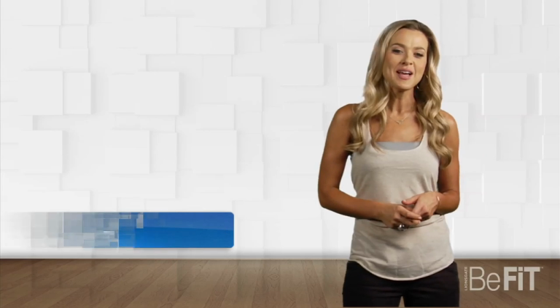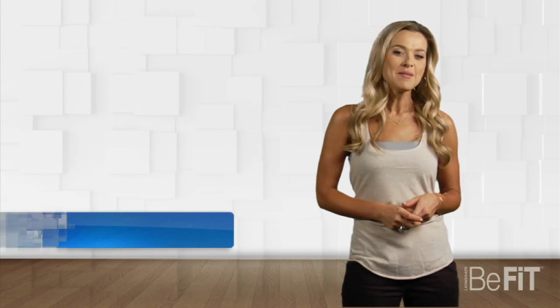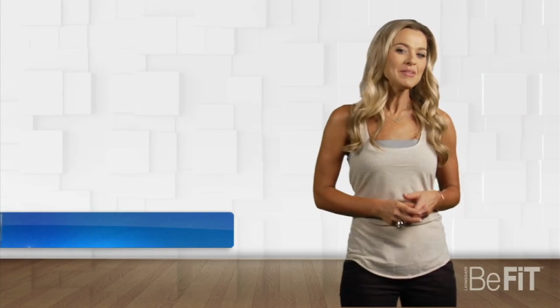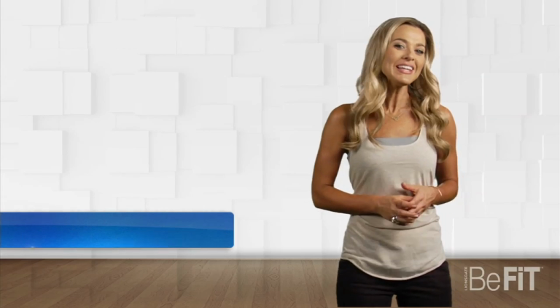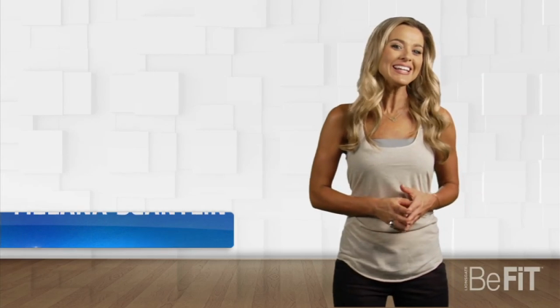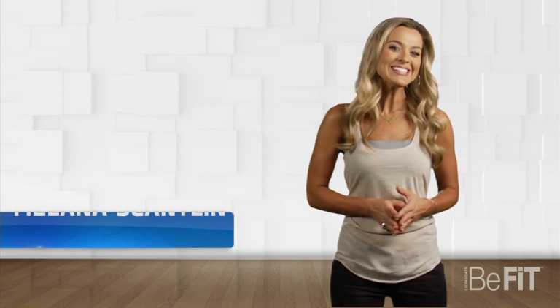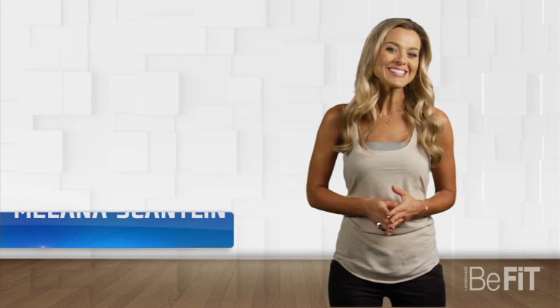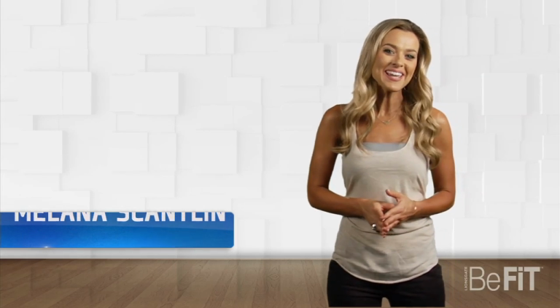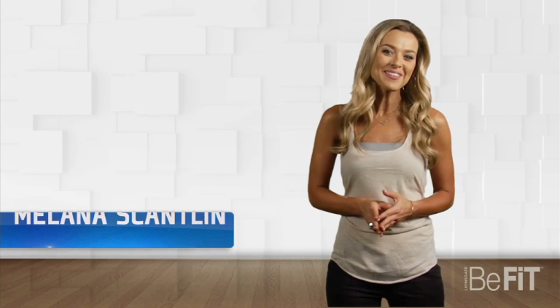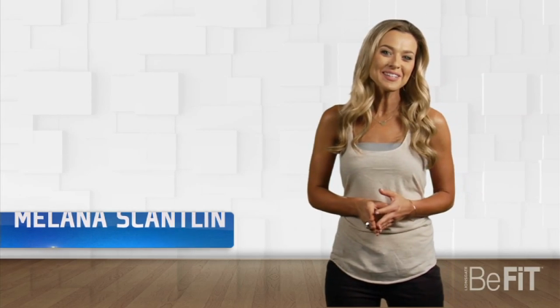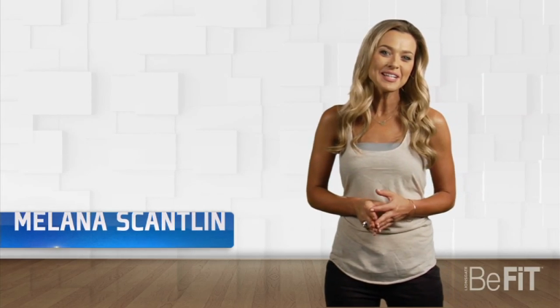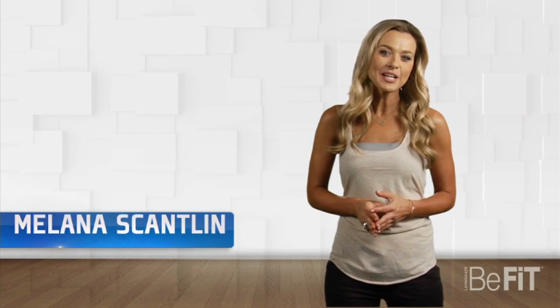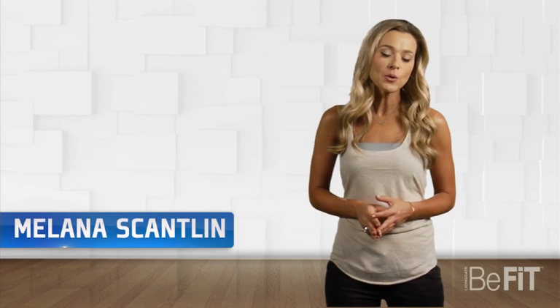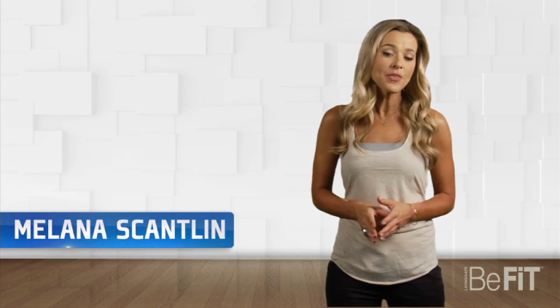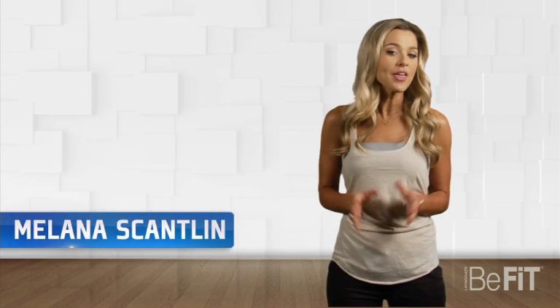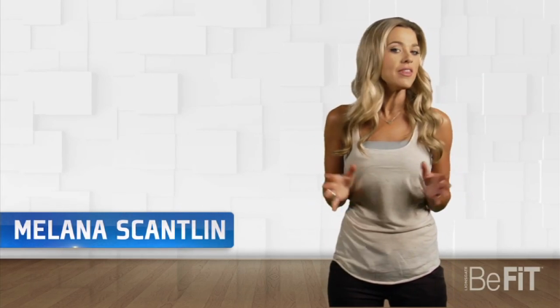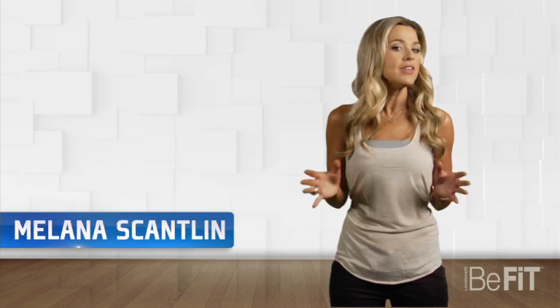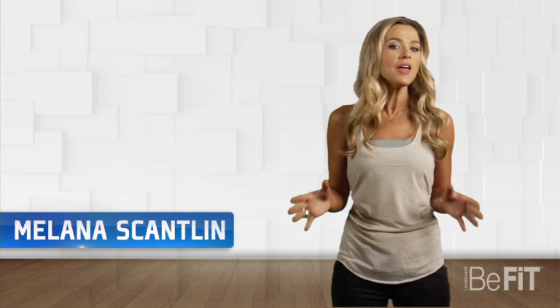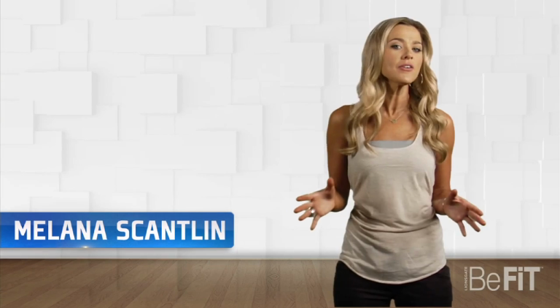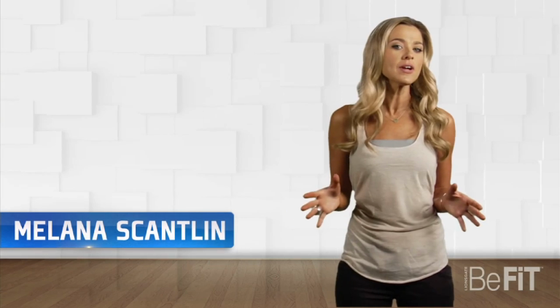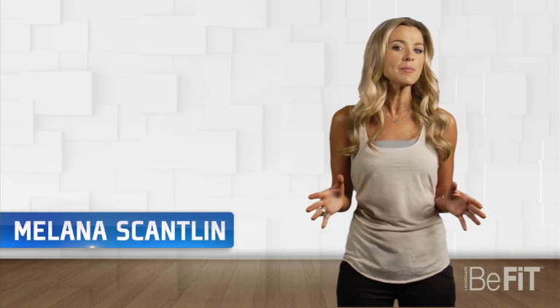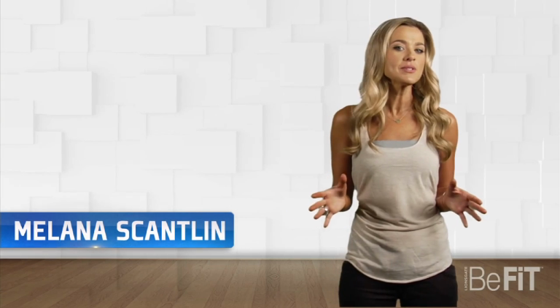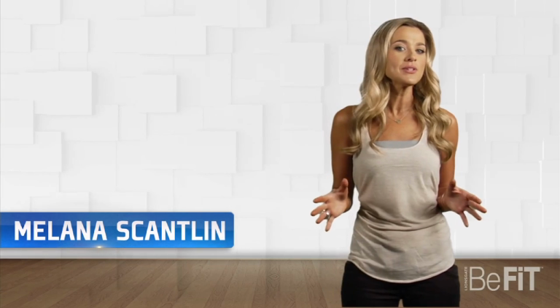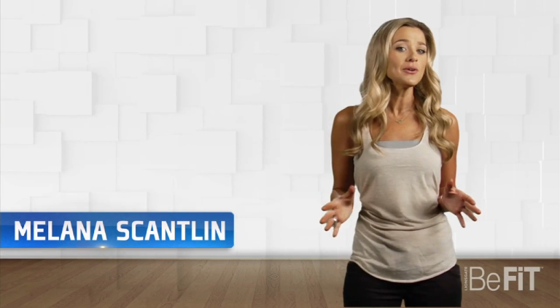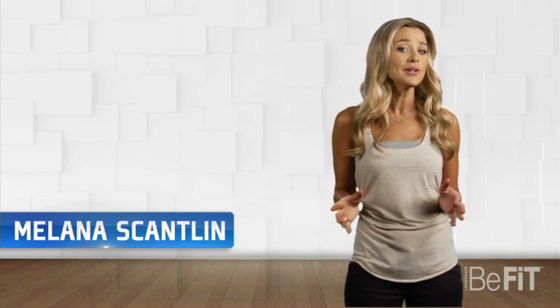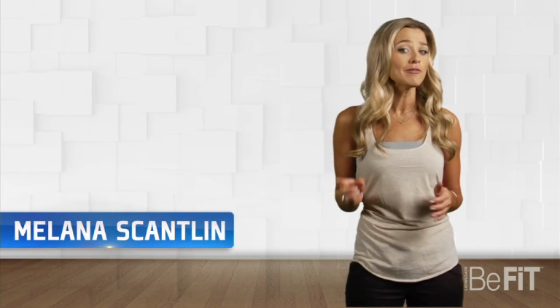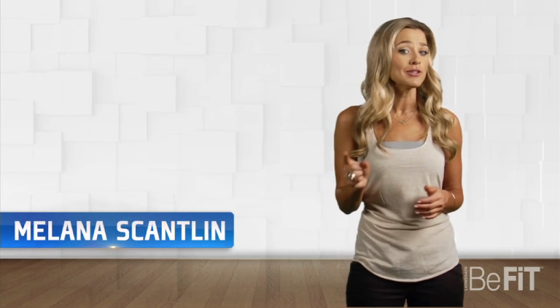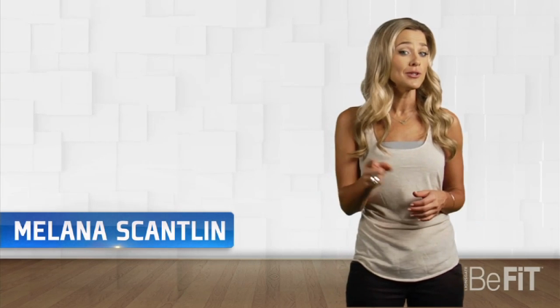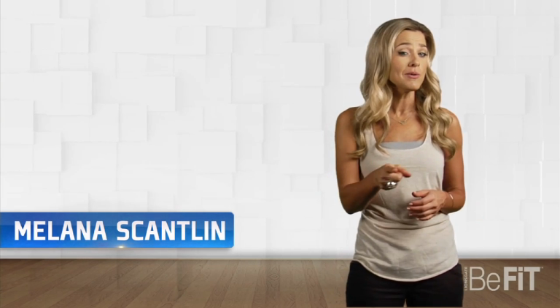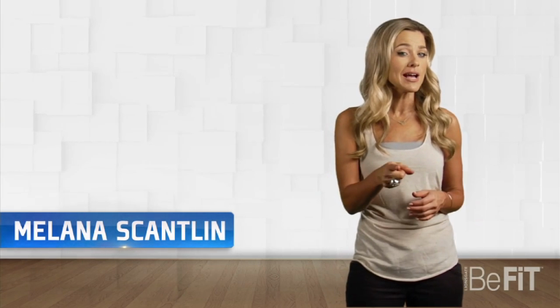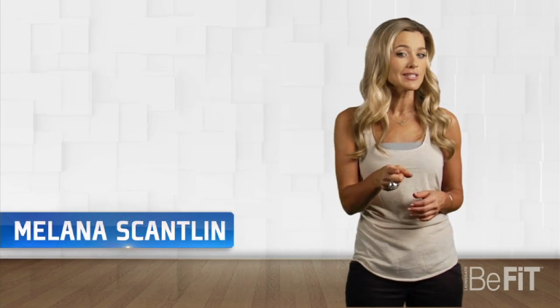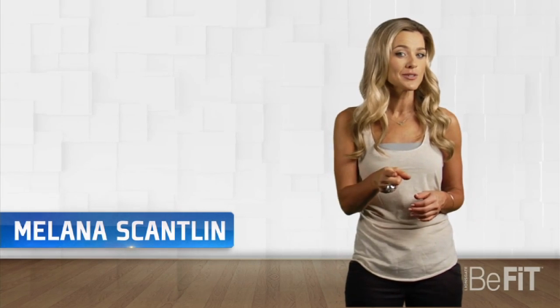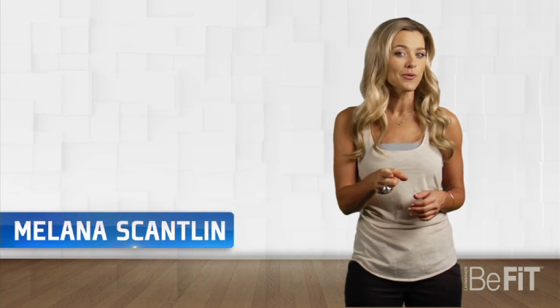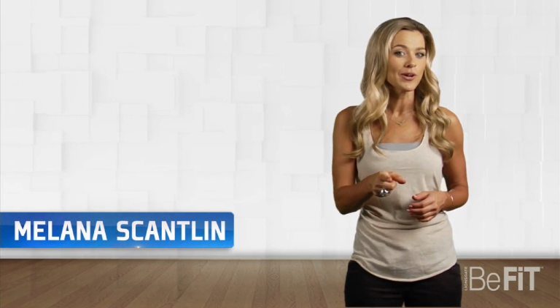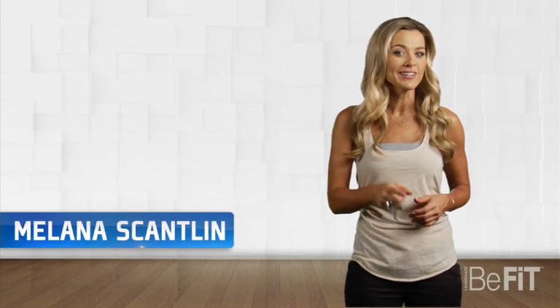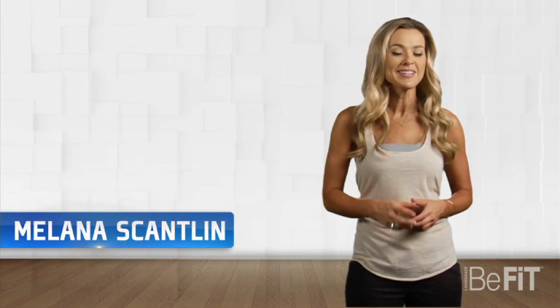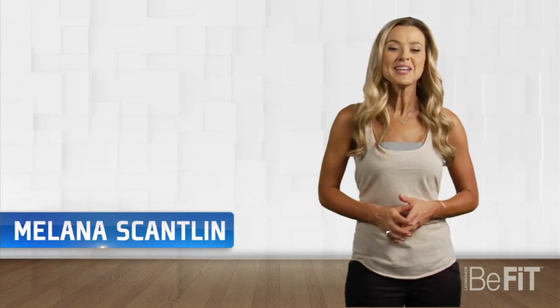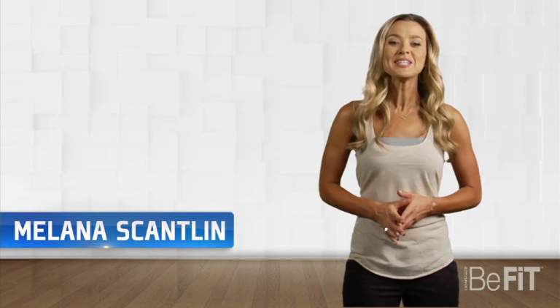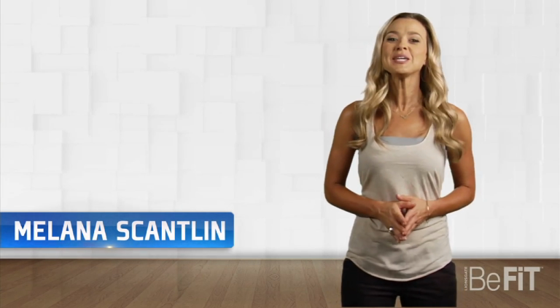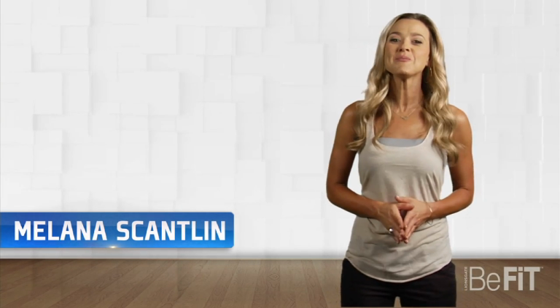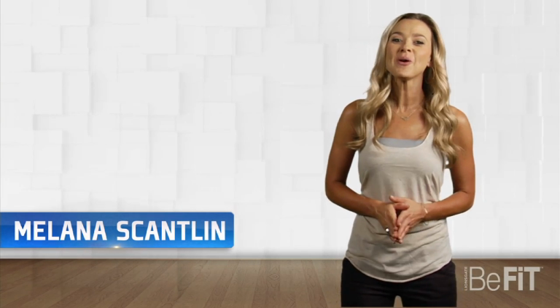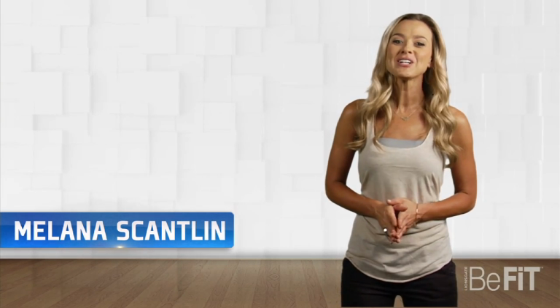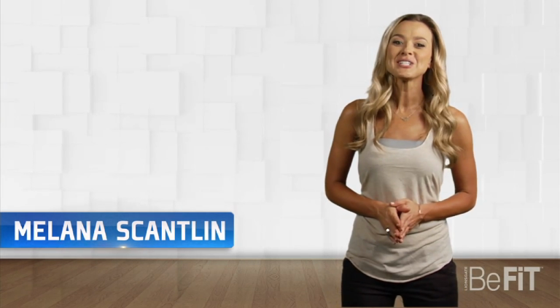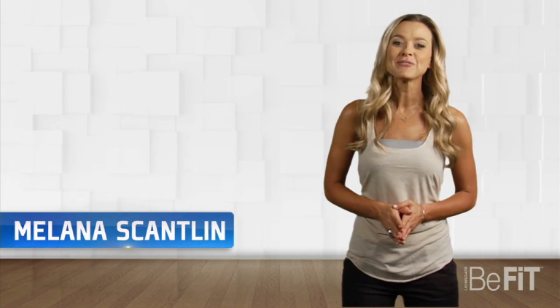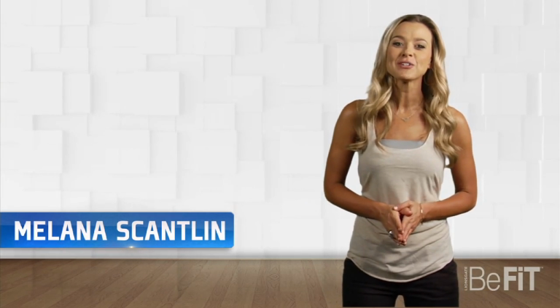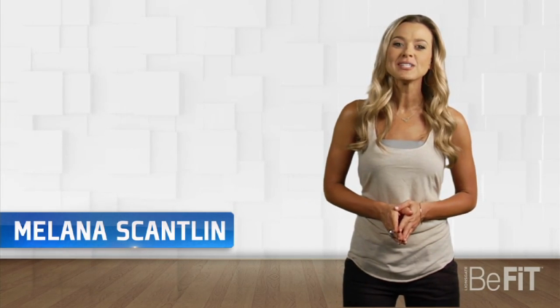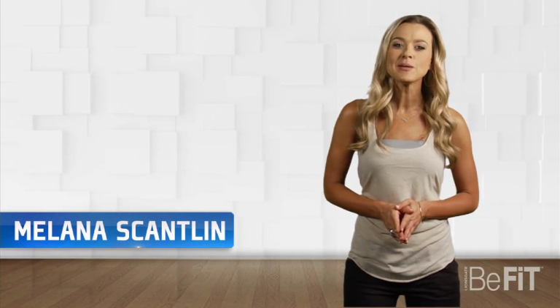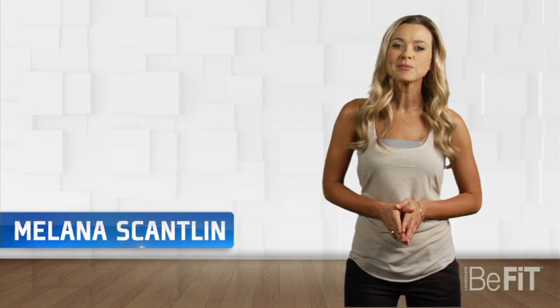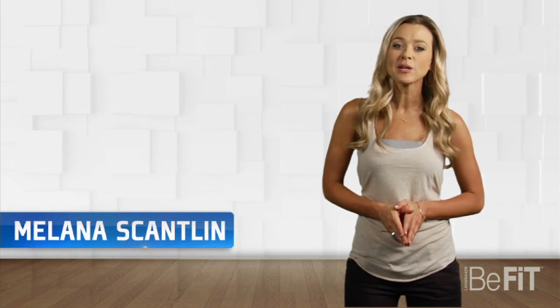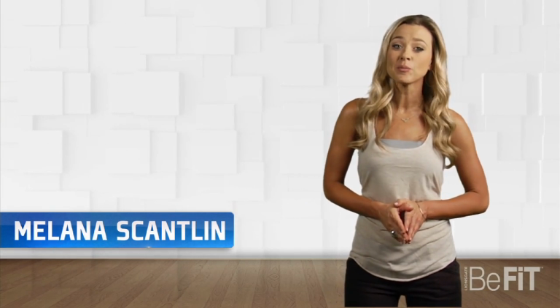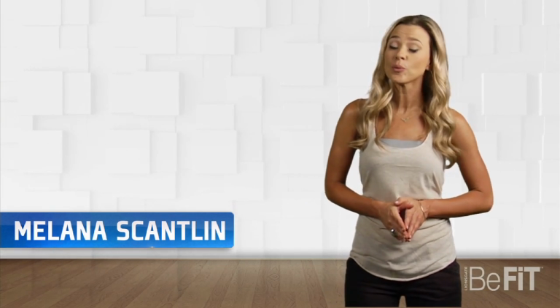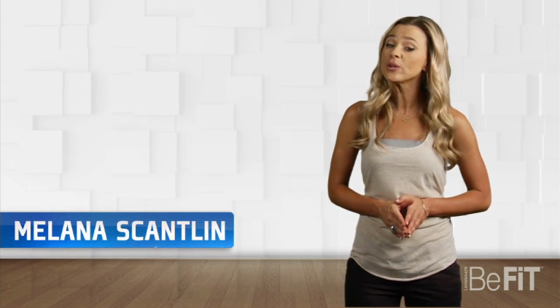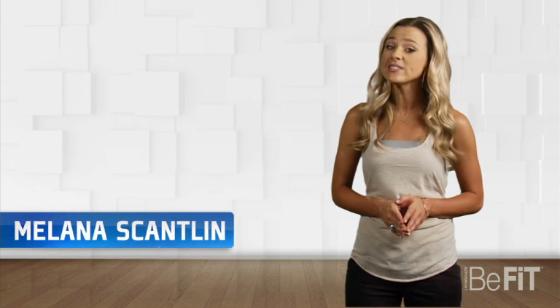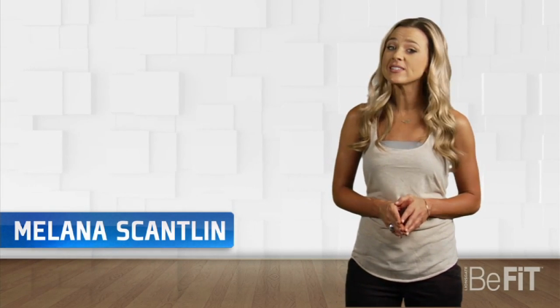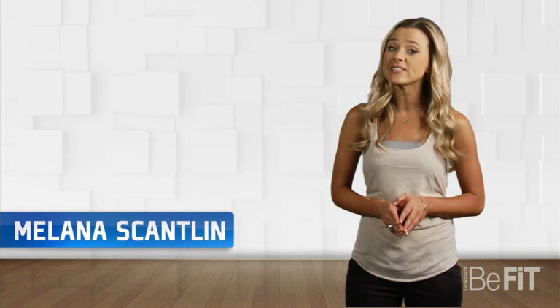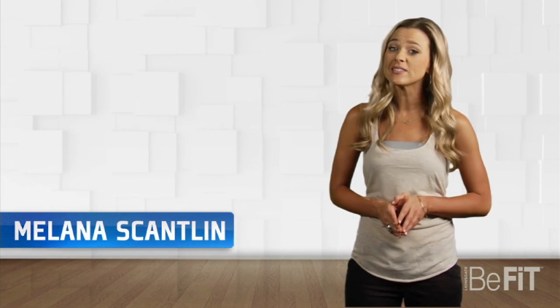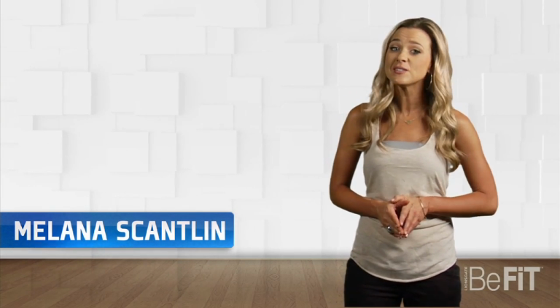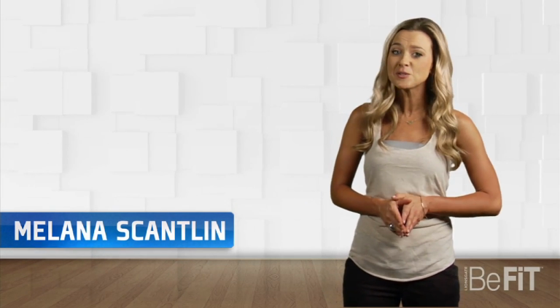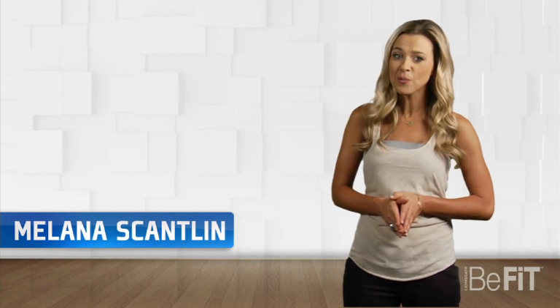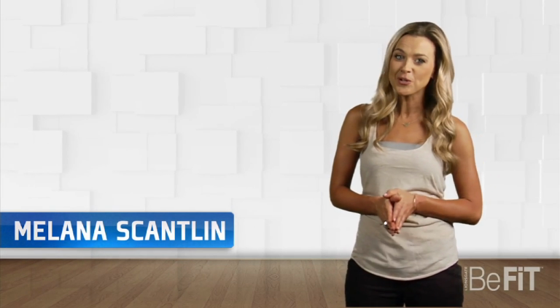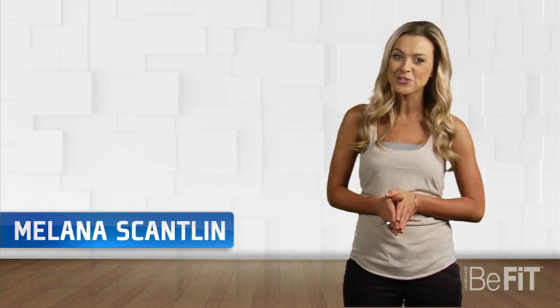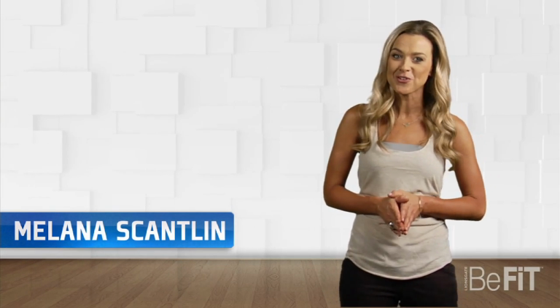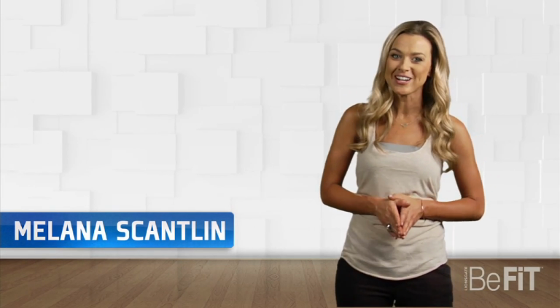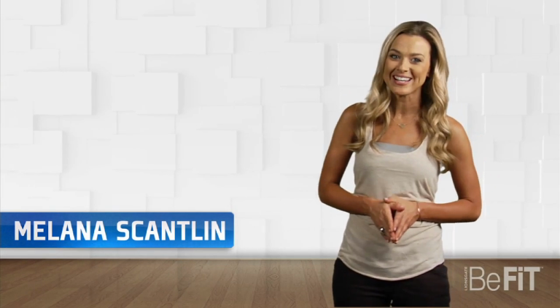Malena Scantlin here with another episode of You Asked For It. Keep watching for tips on preseason sports training.